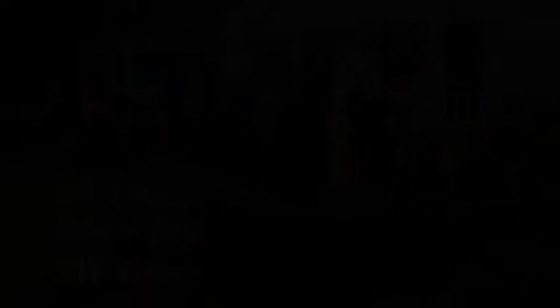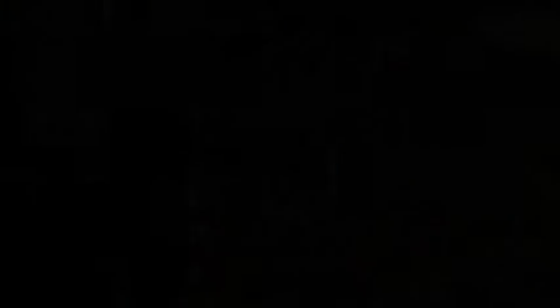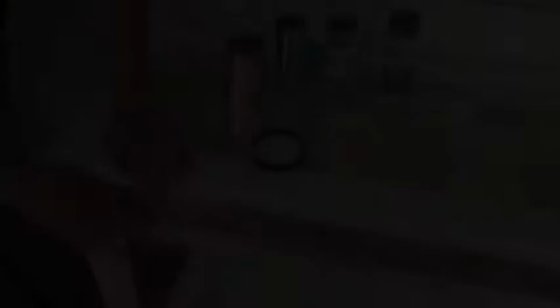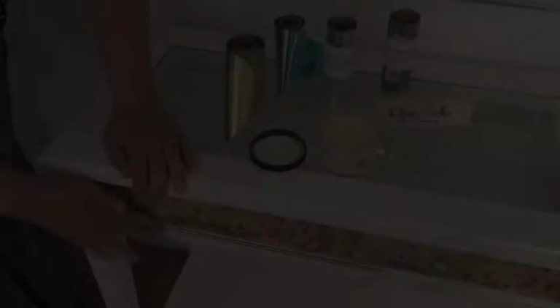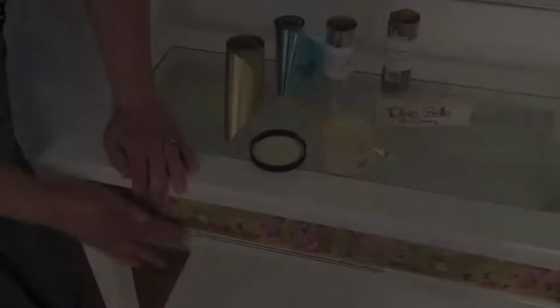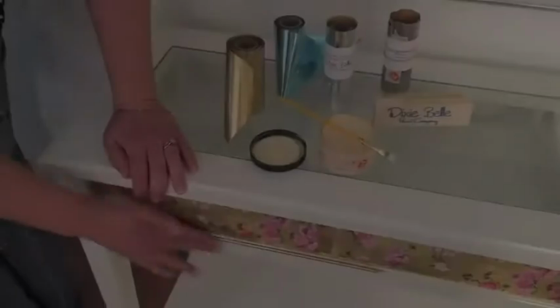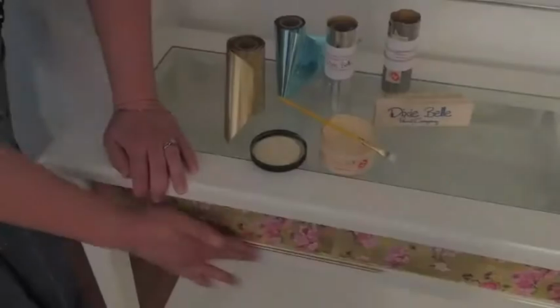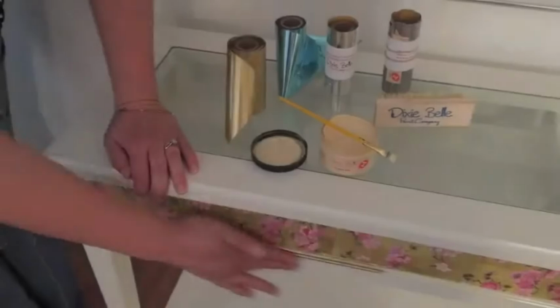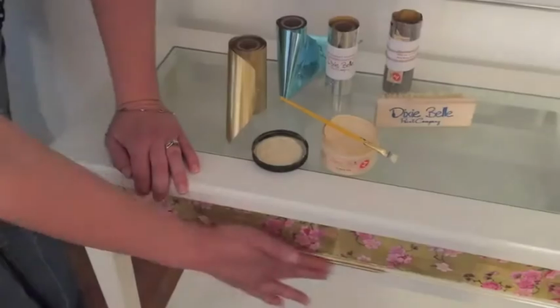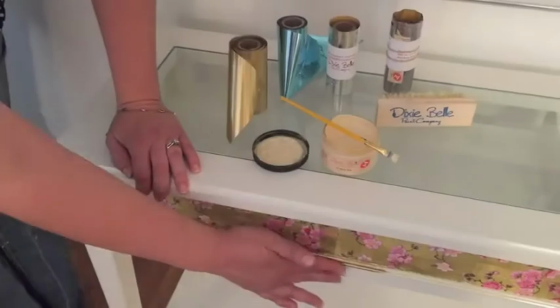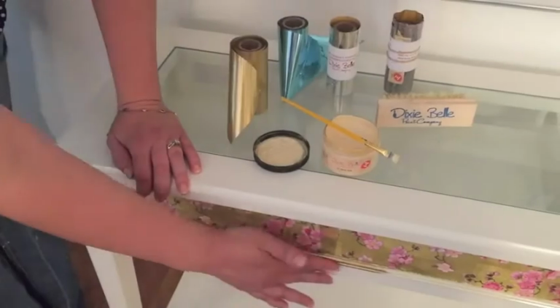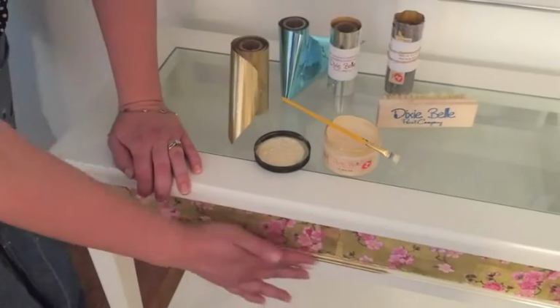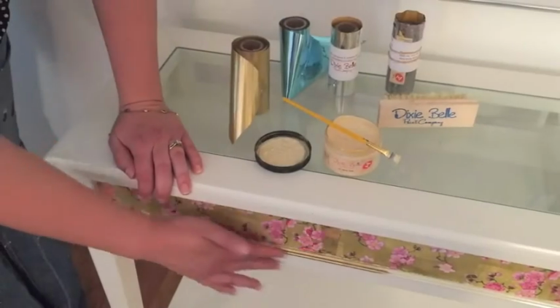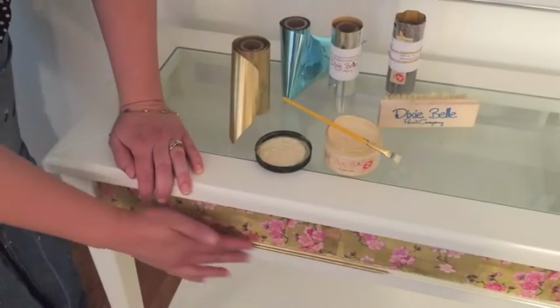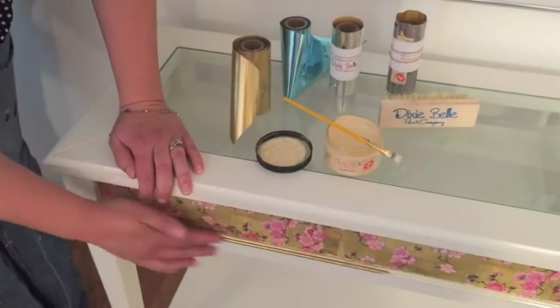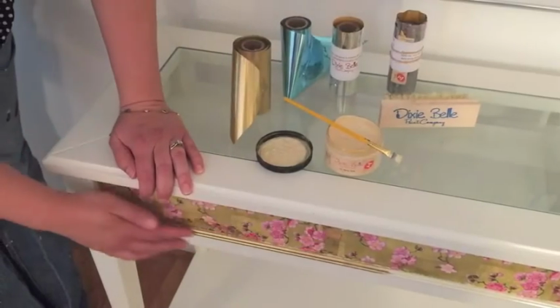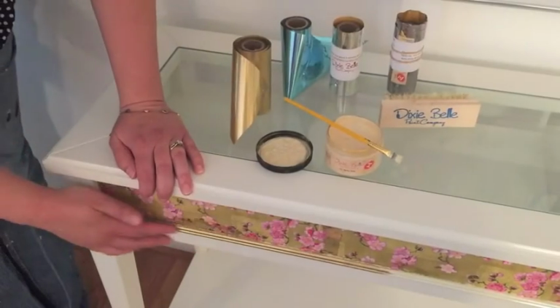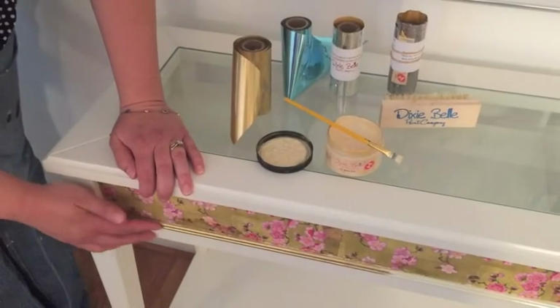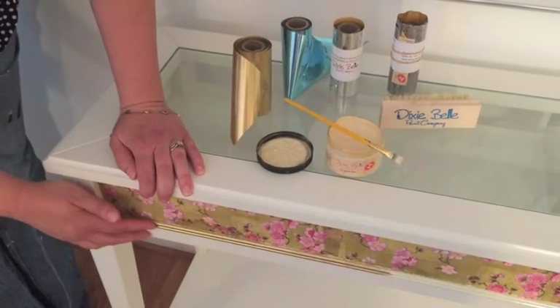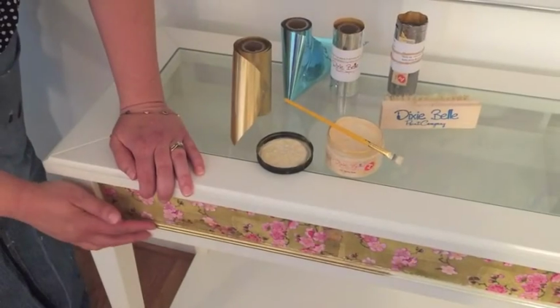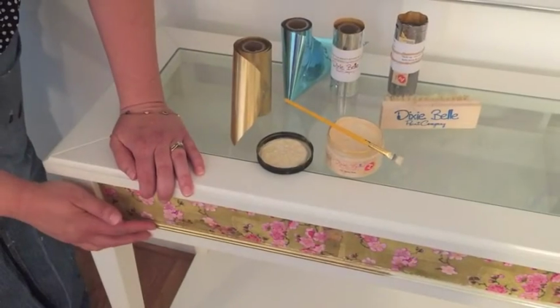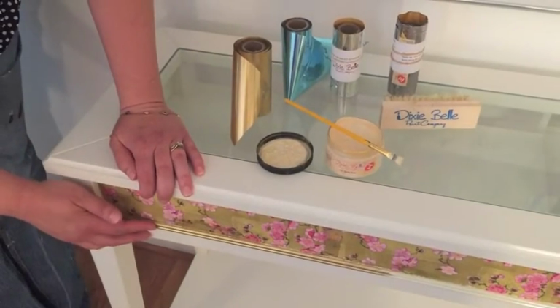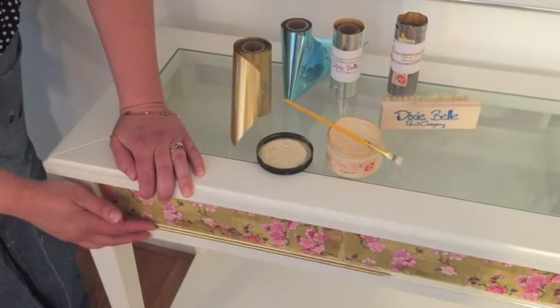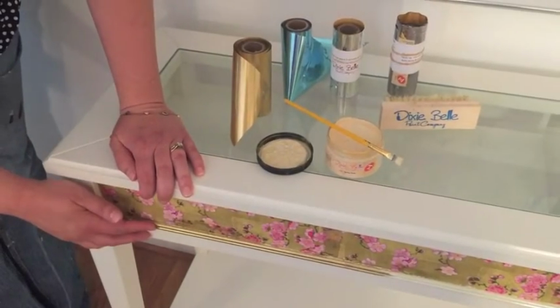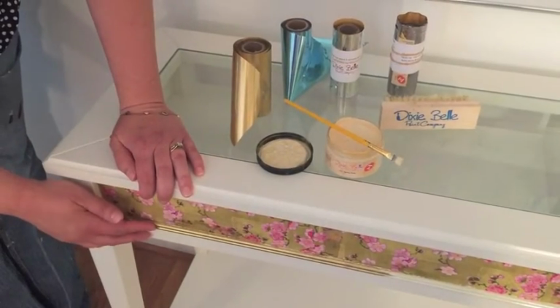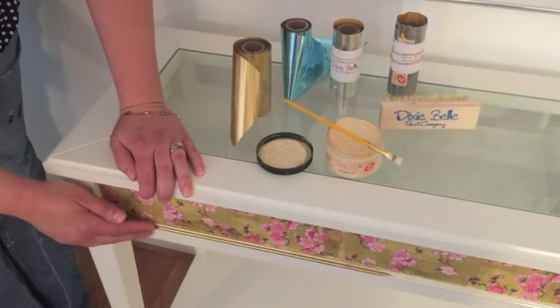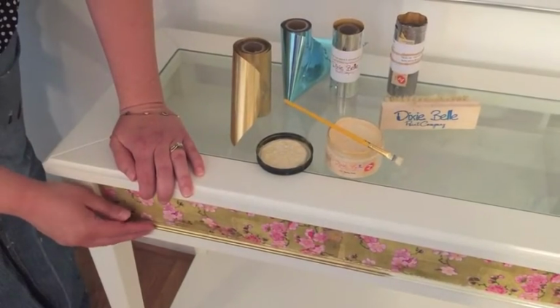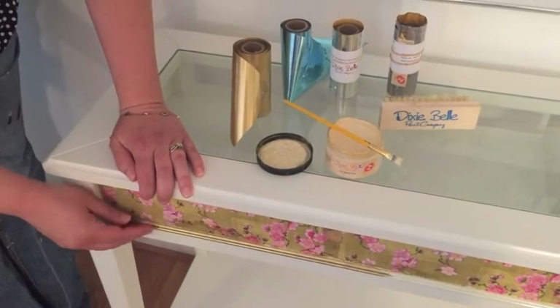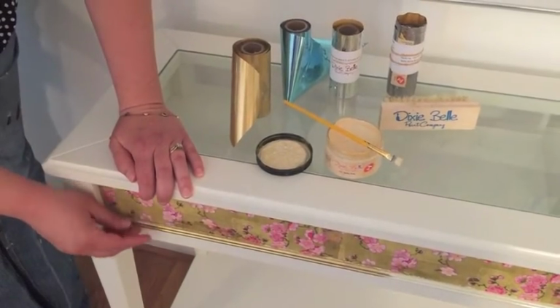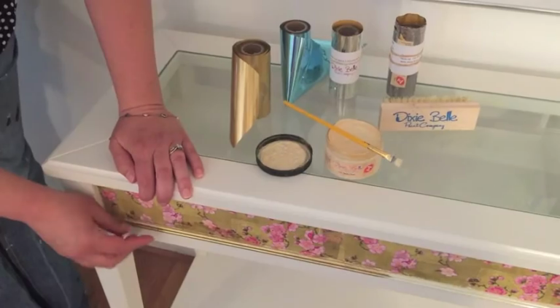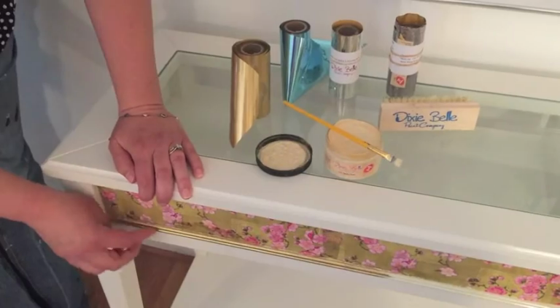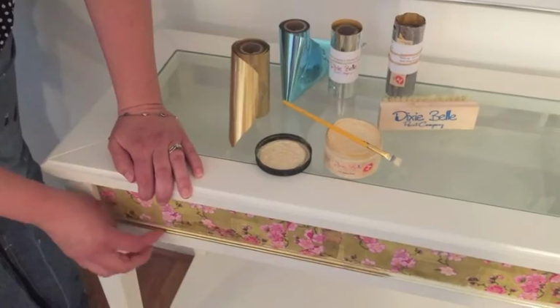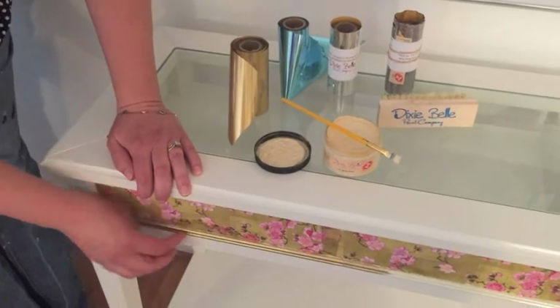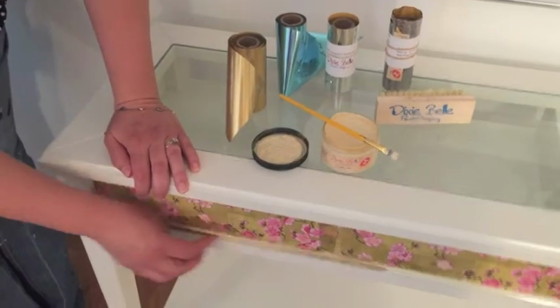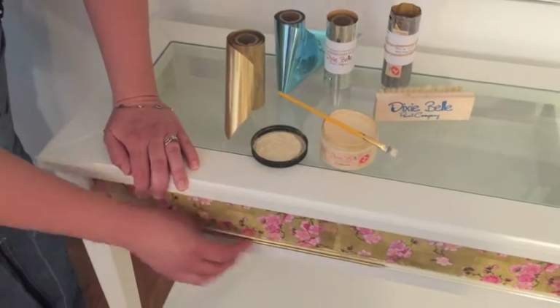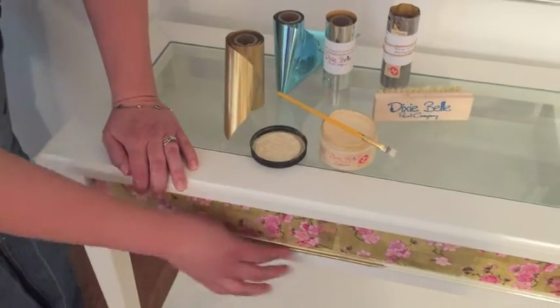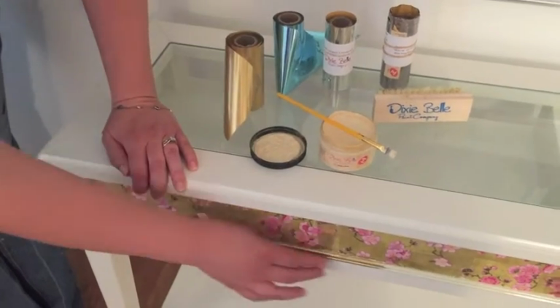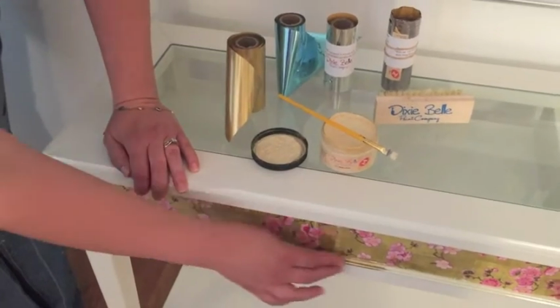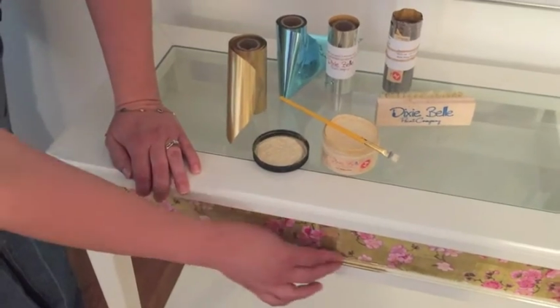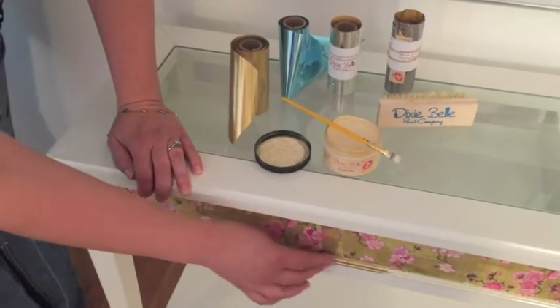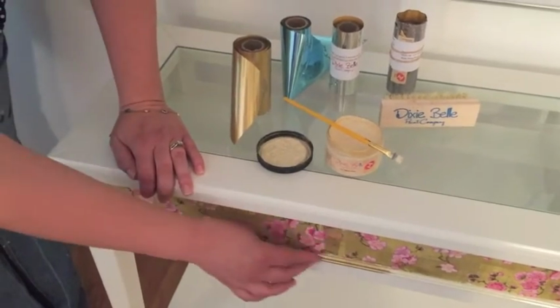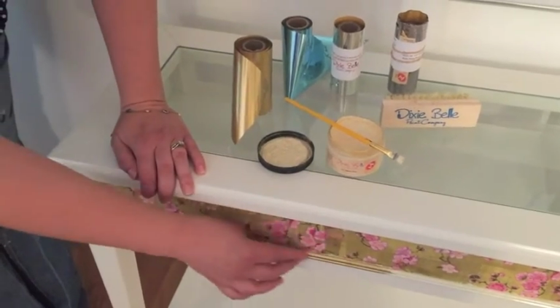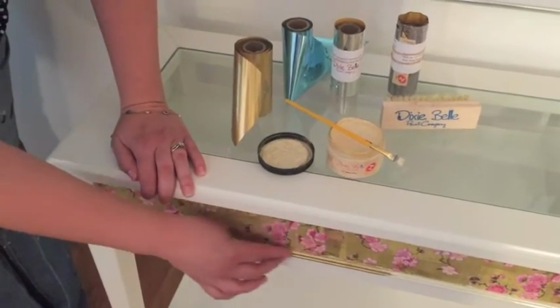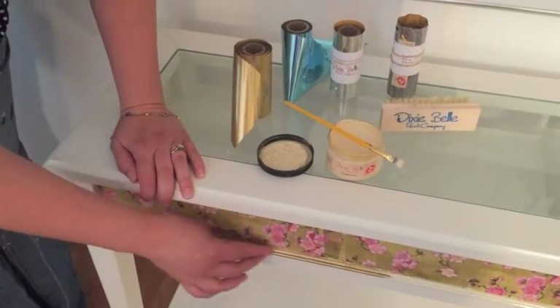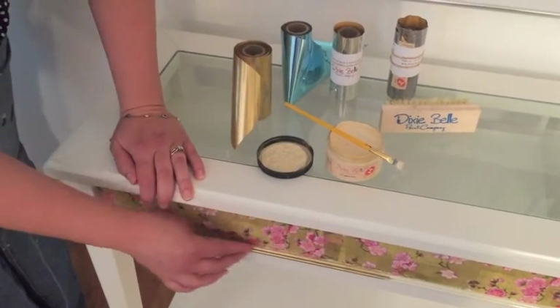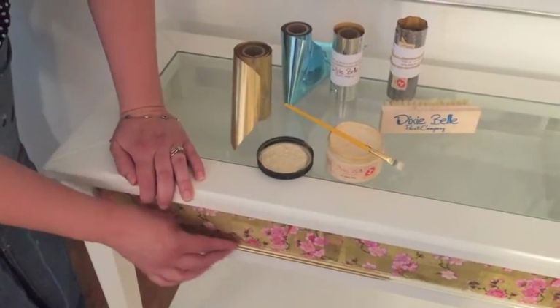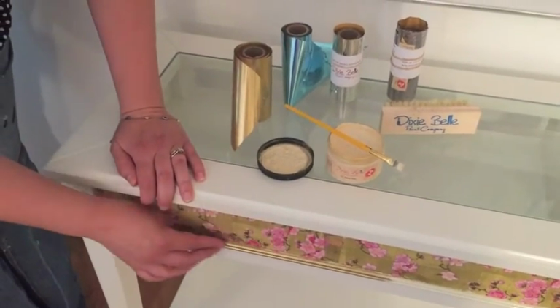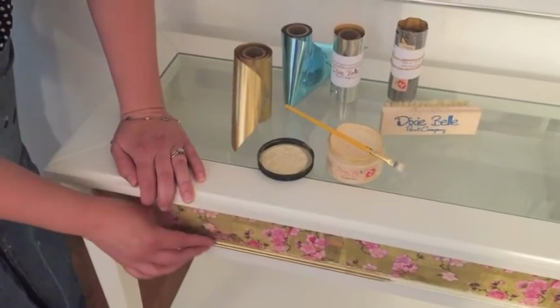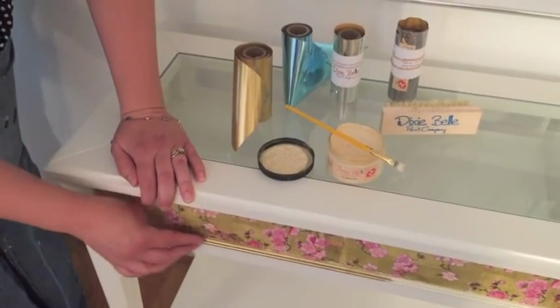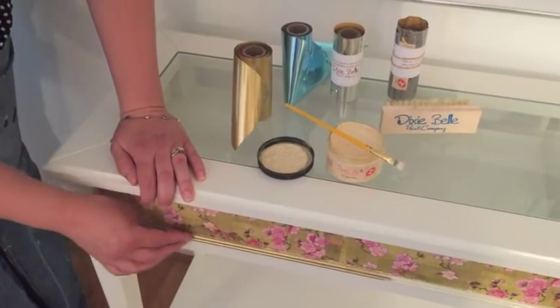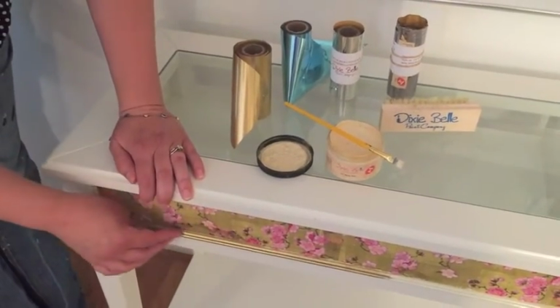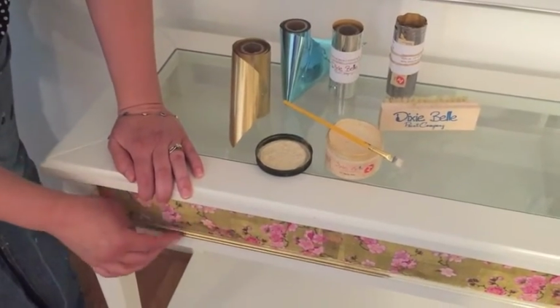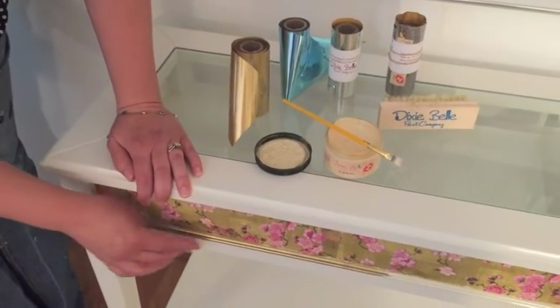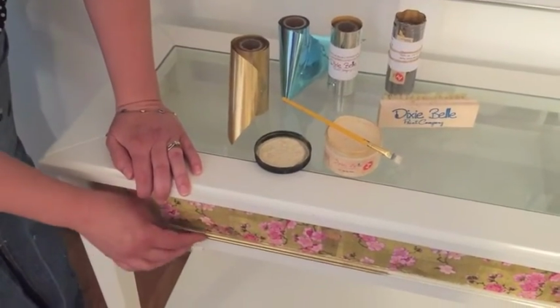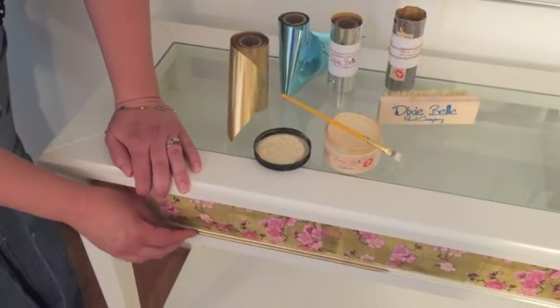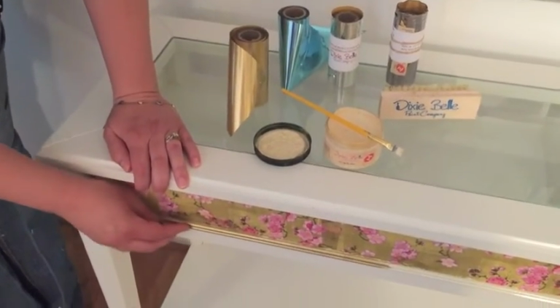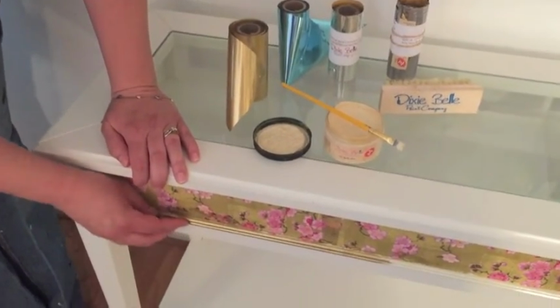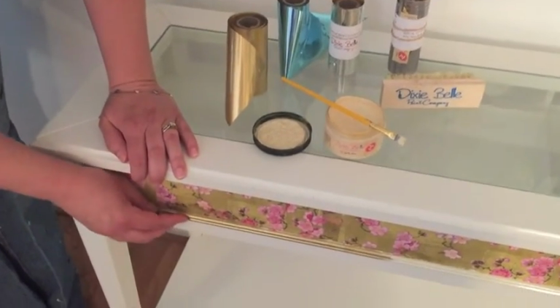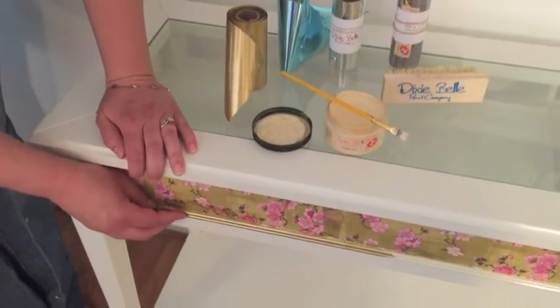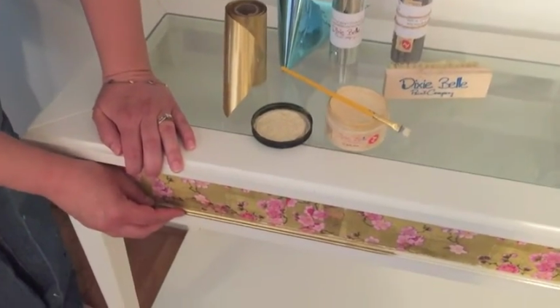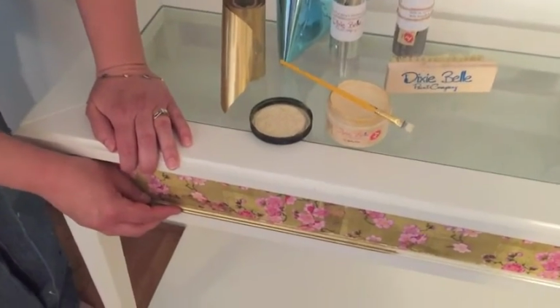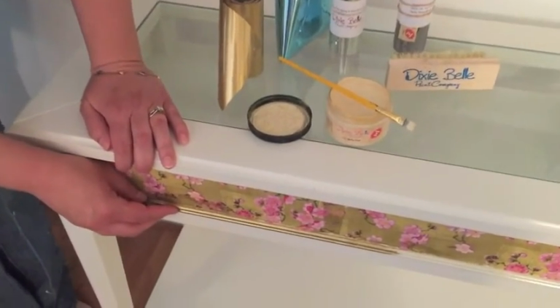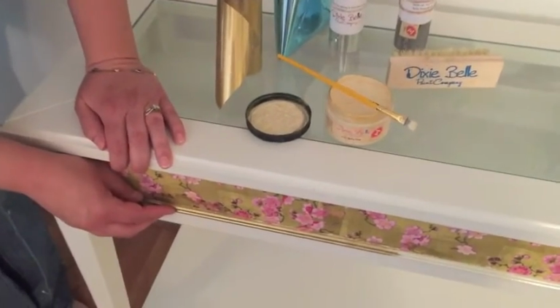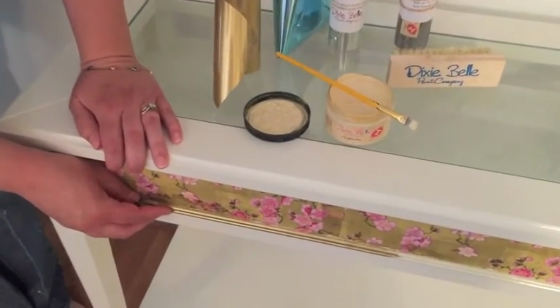This is what the Dixie Shine looks like after you apply it. I just put it on this little molding piece of trim on my table.